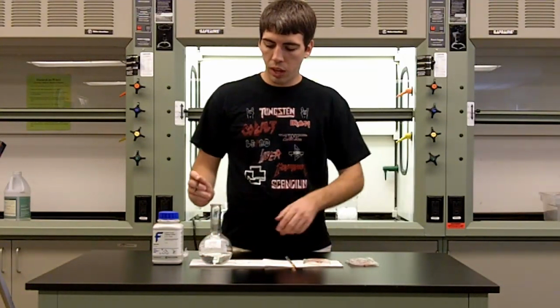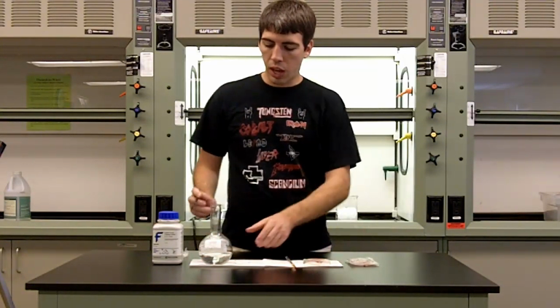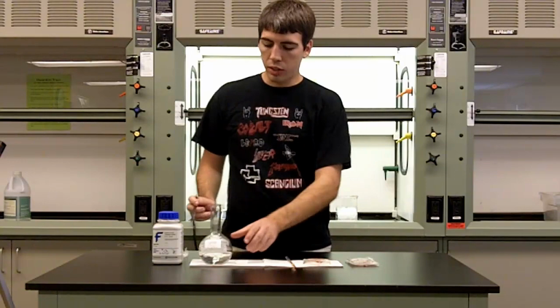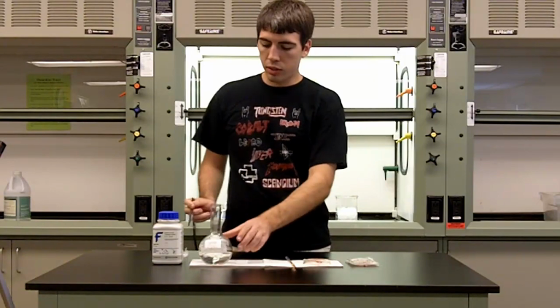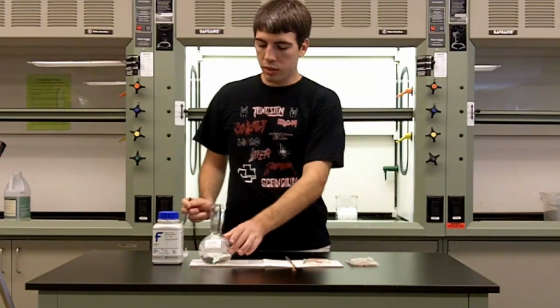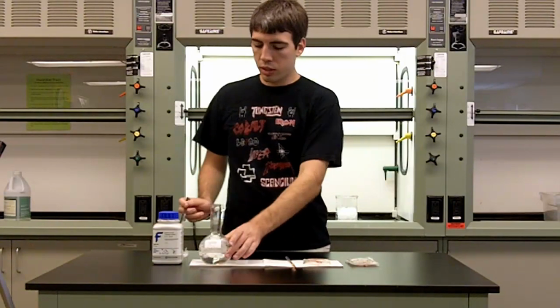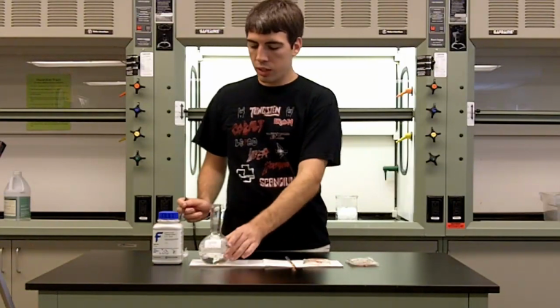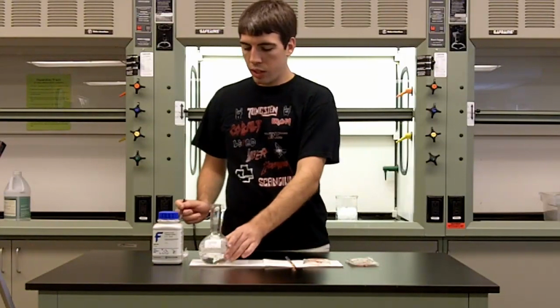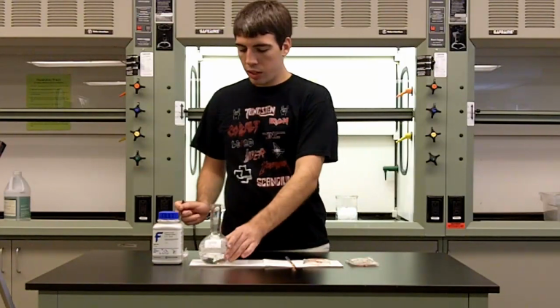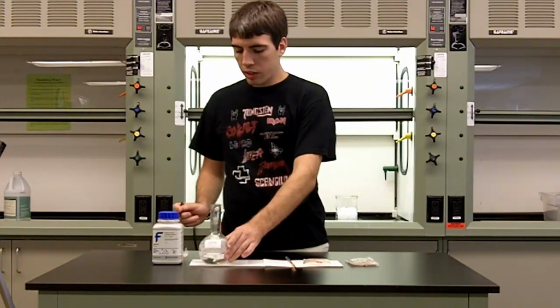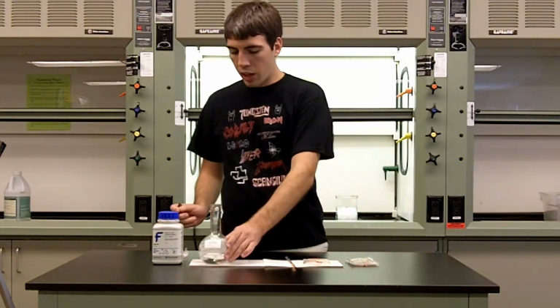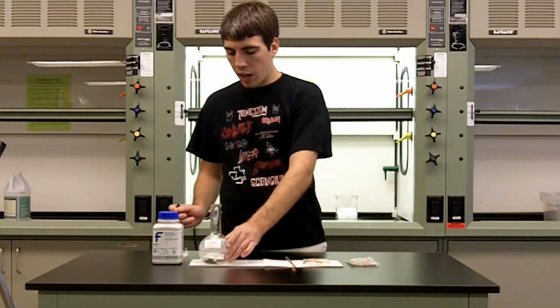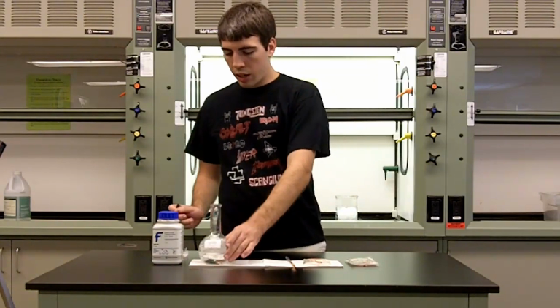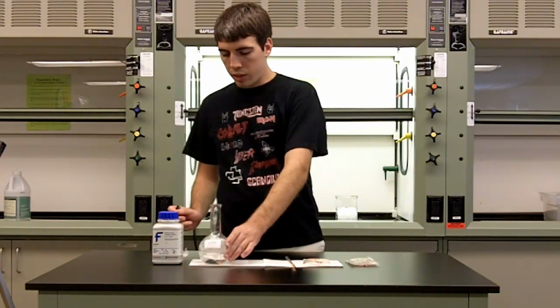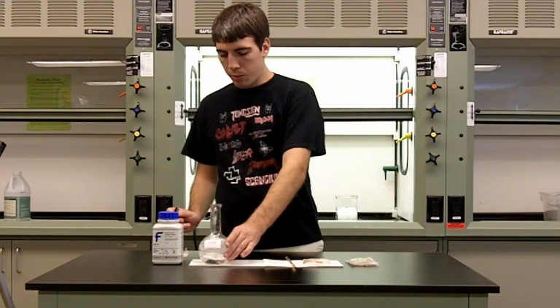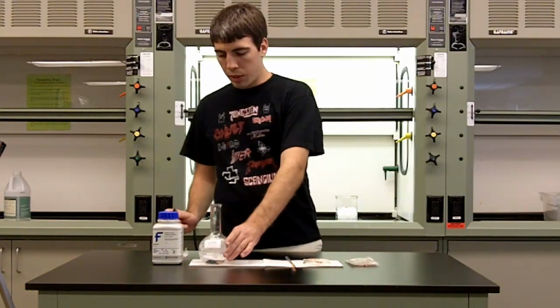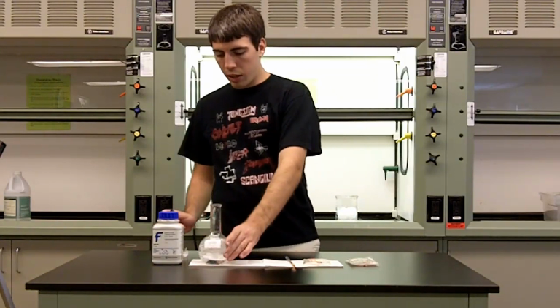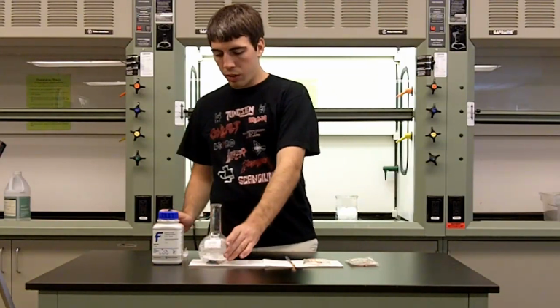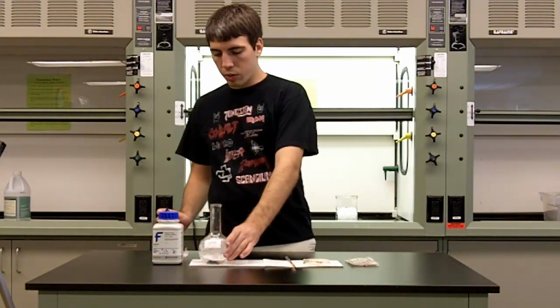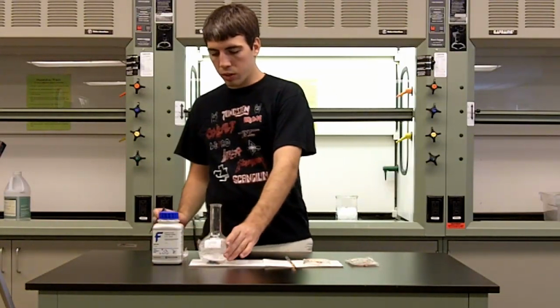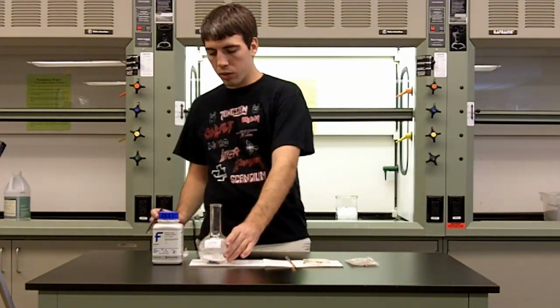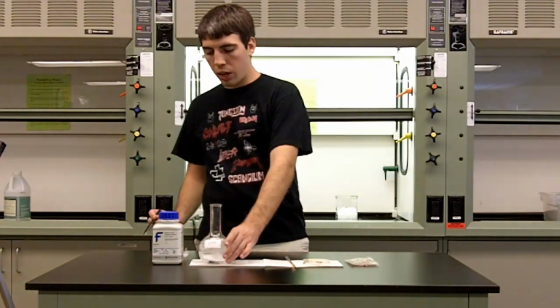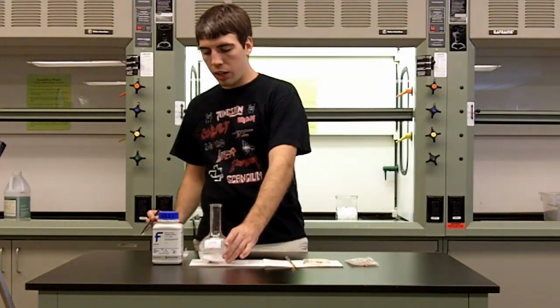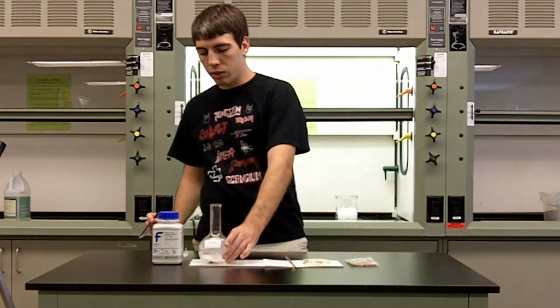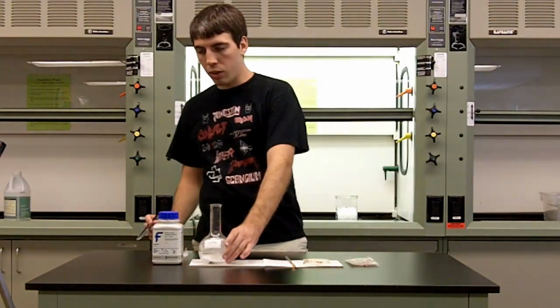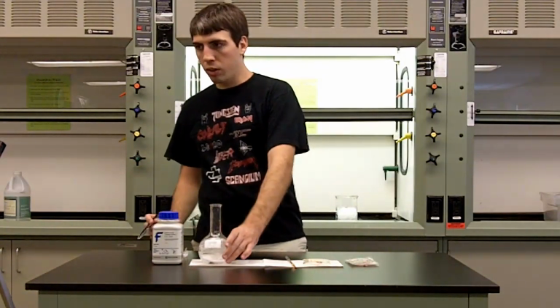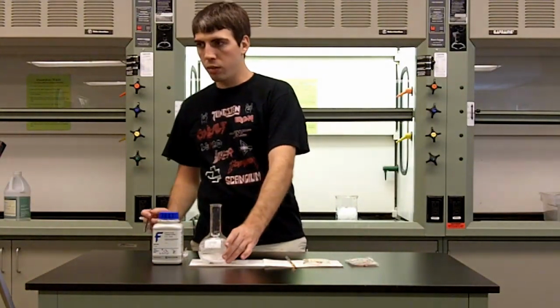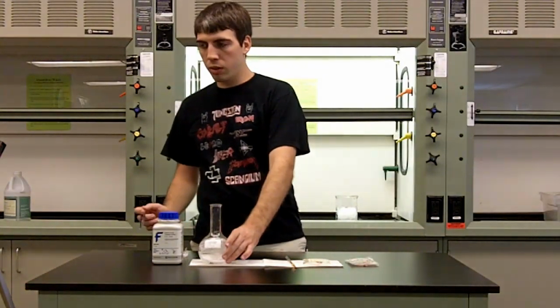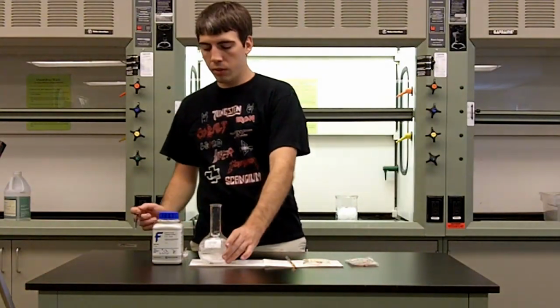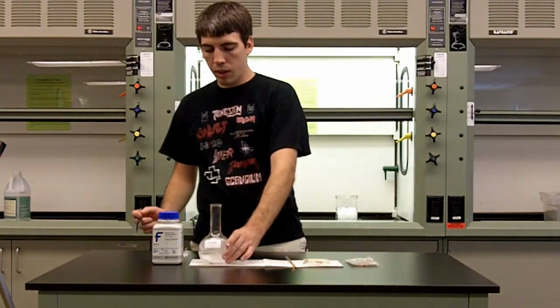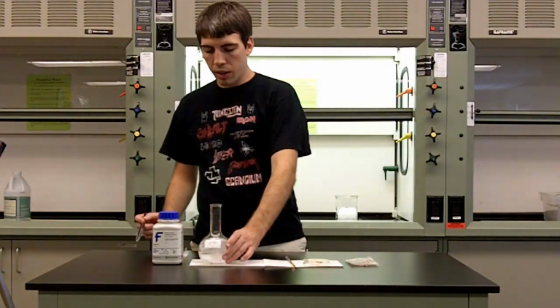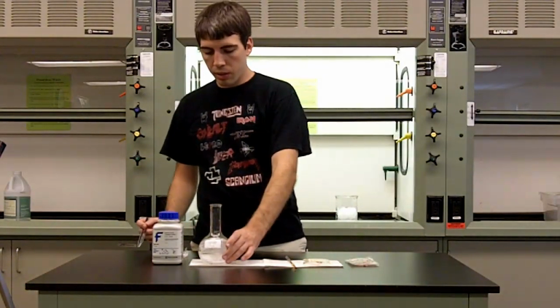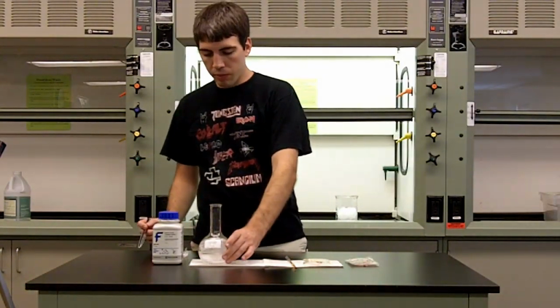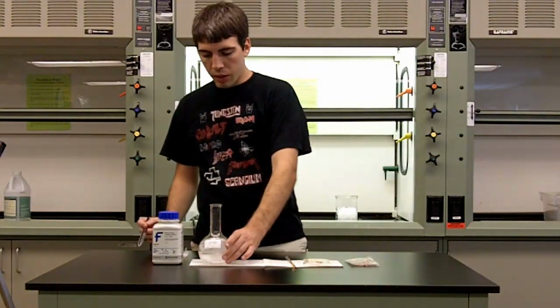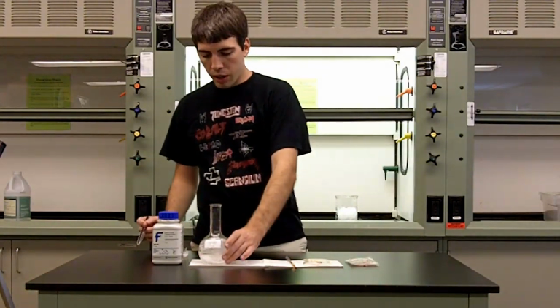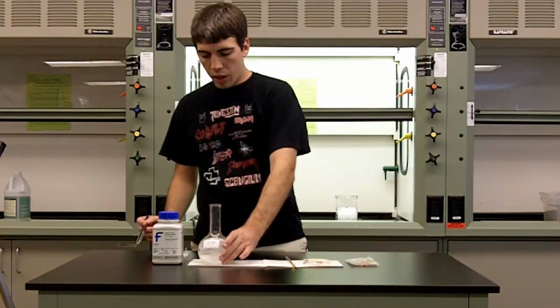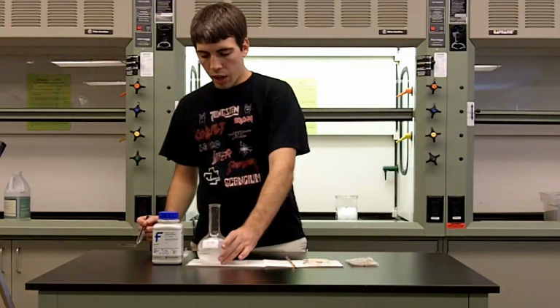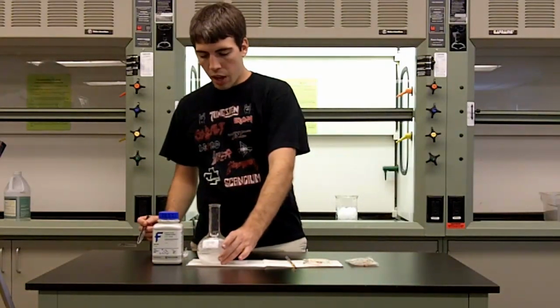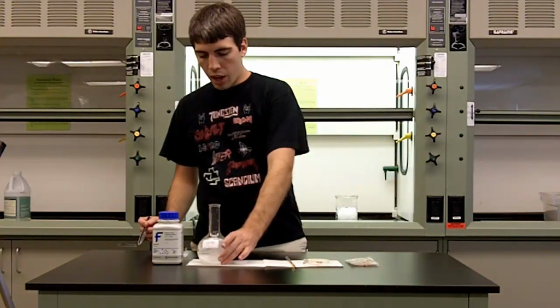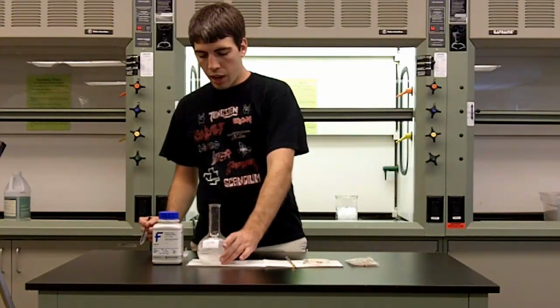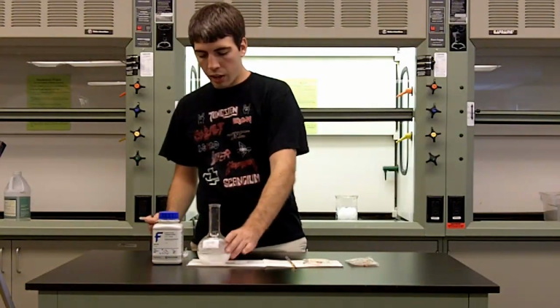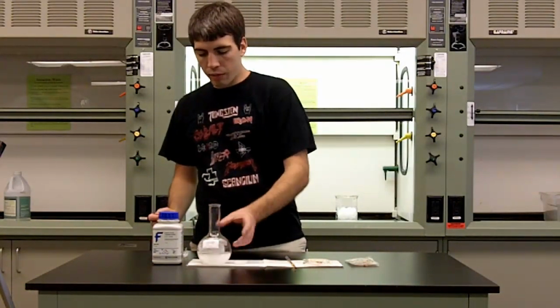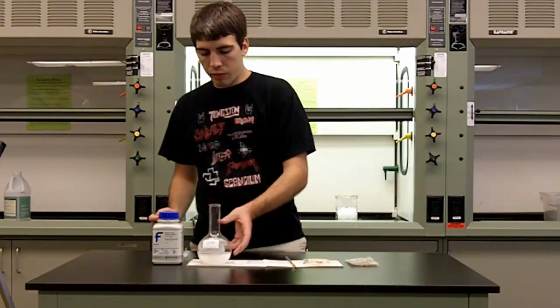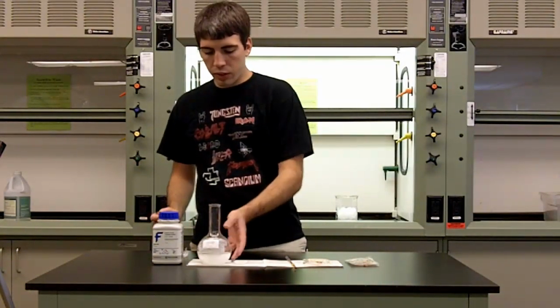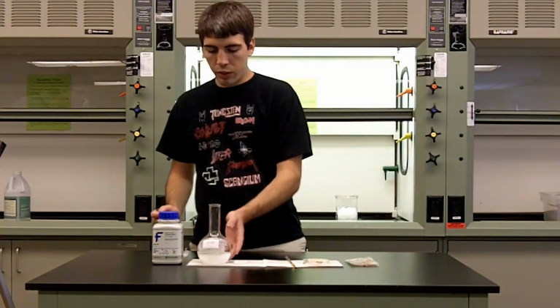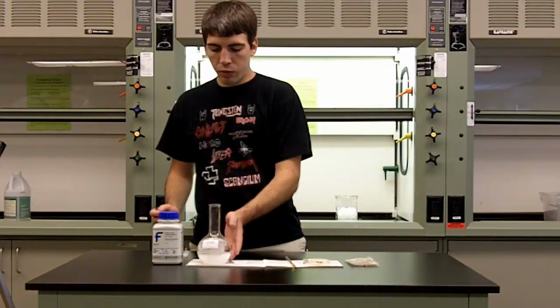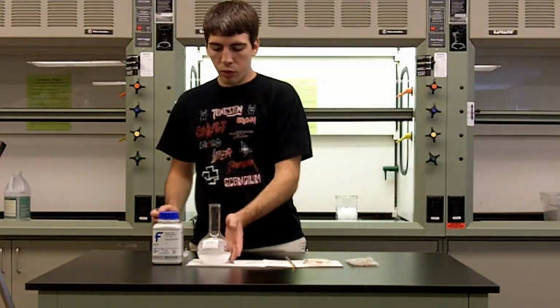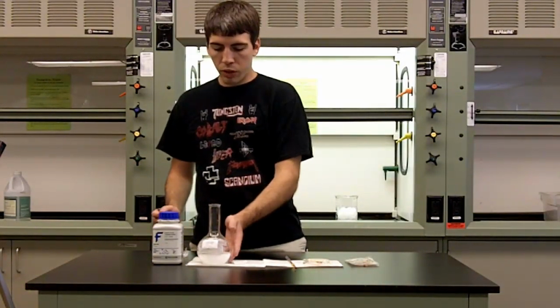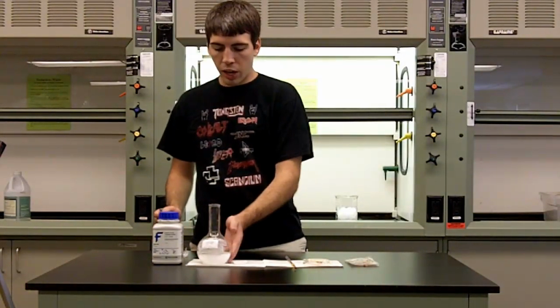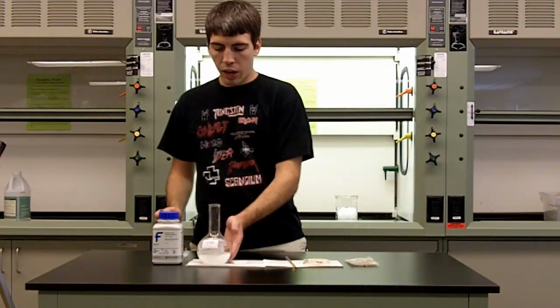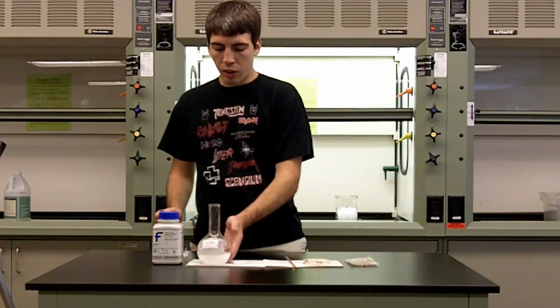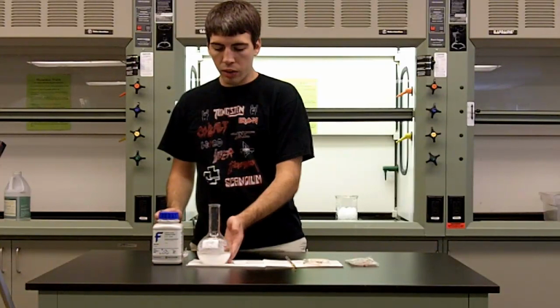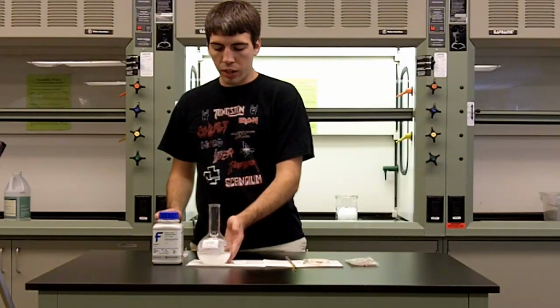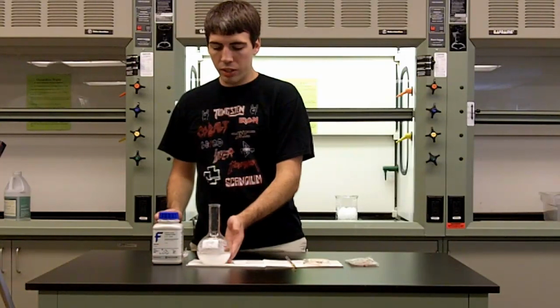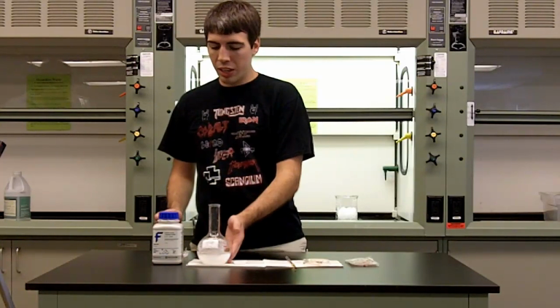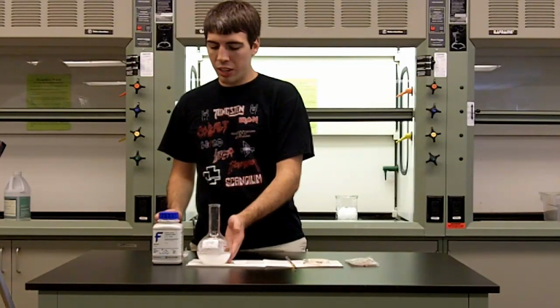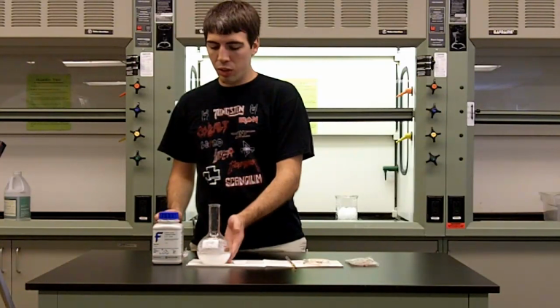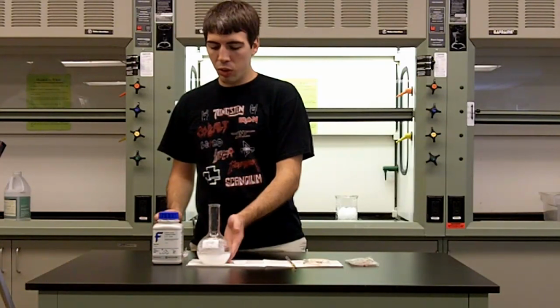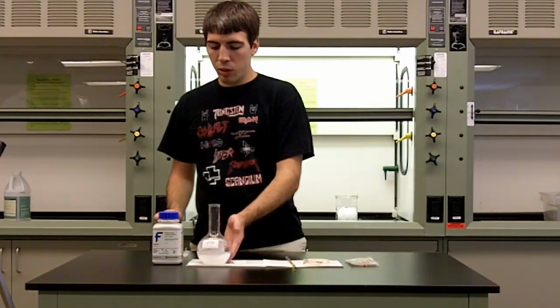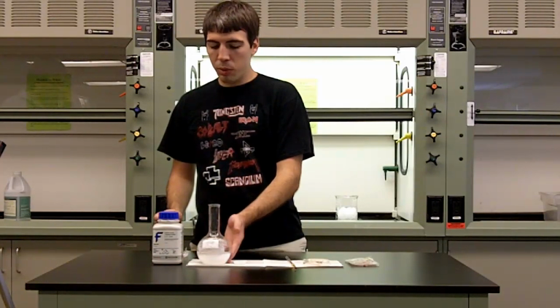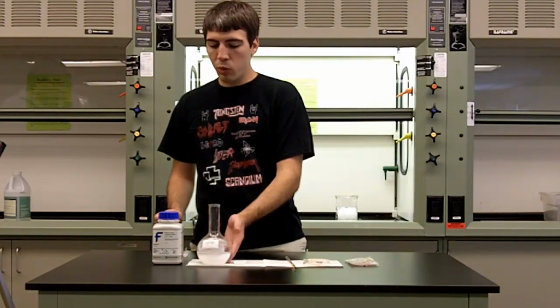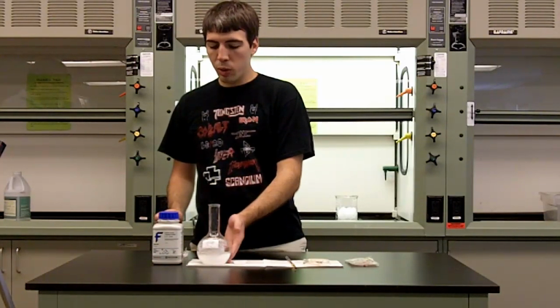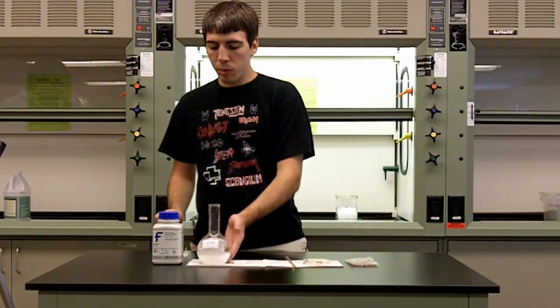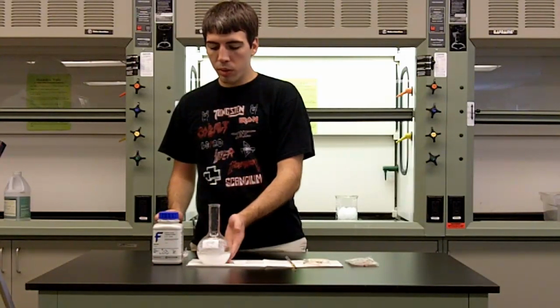As you can see inside, it's beginning to crystallize all over. And I'm feeling for it now — it is getting a little bit warmer.